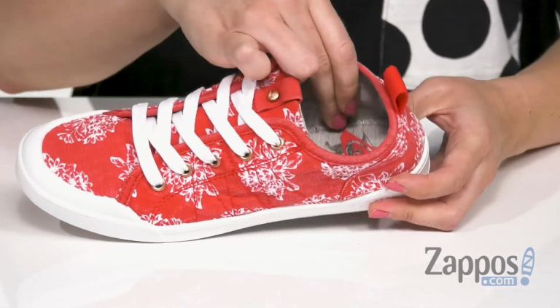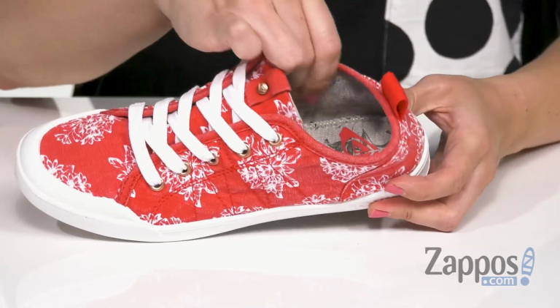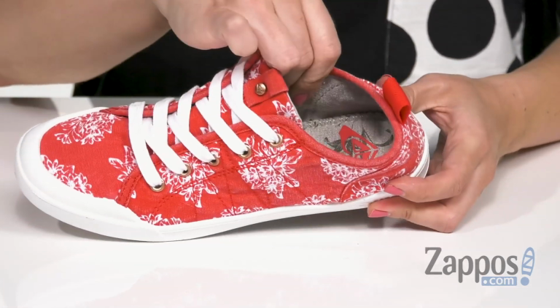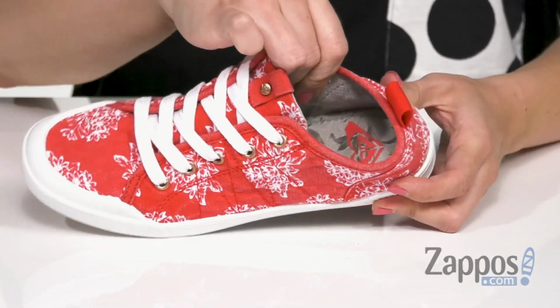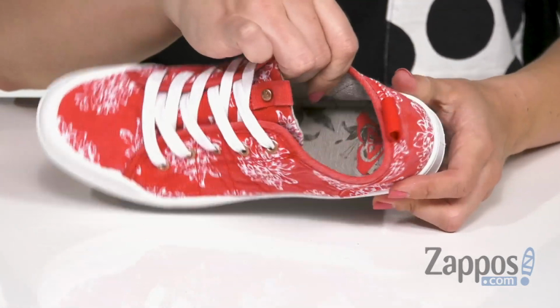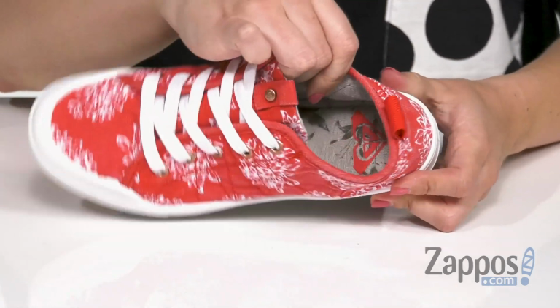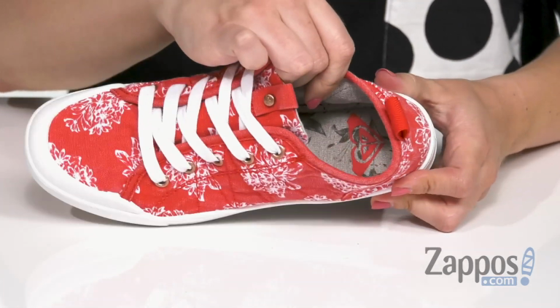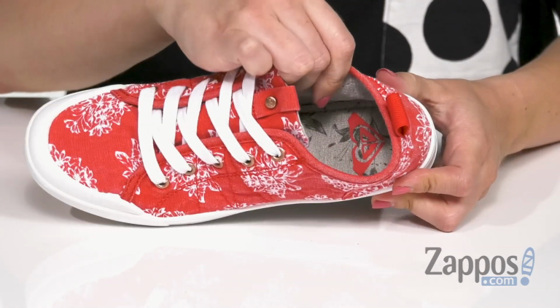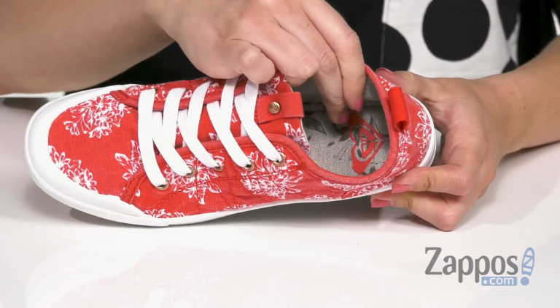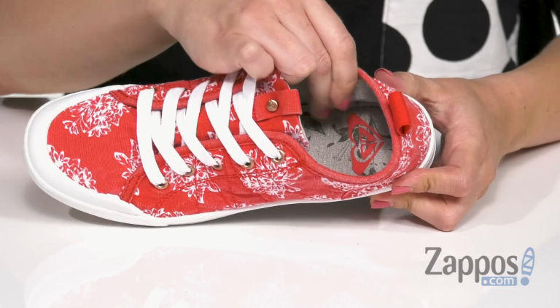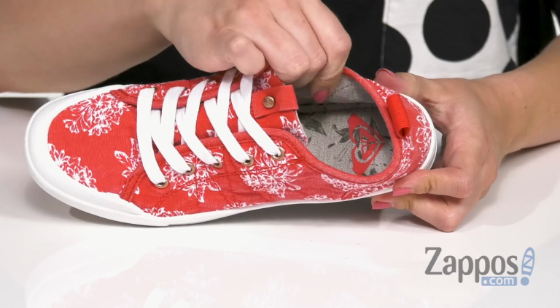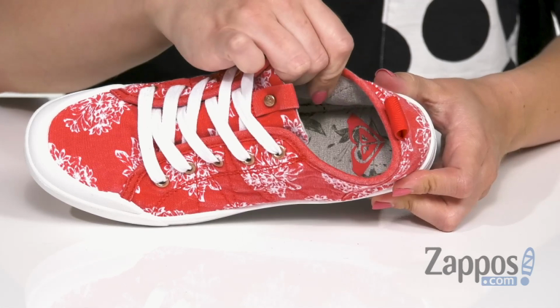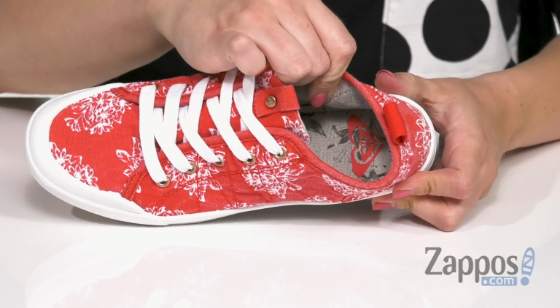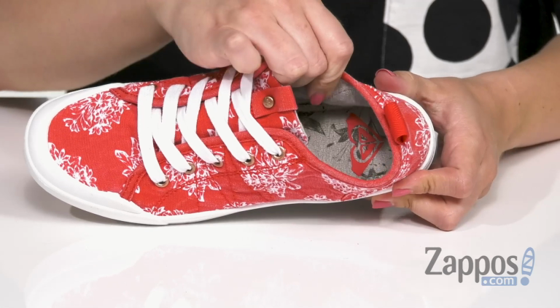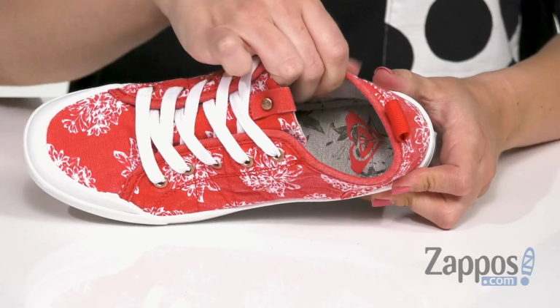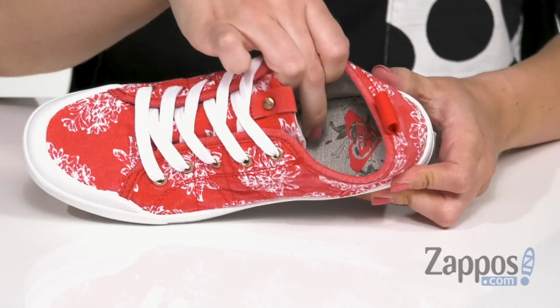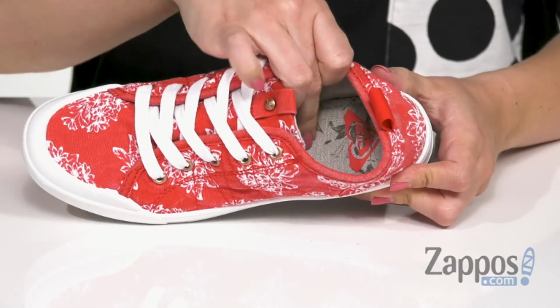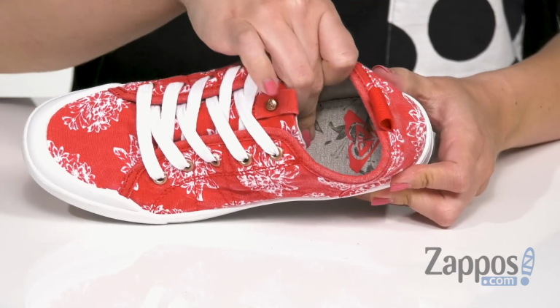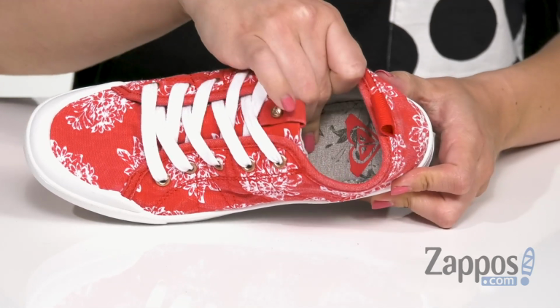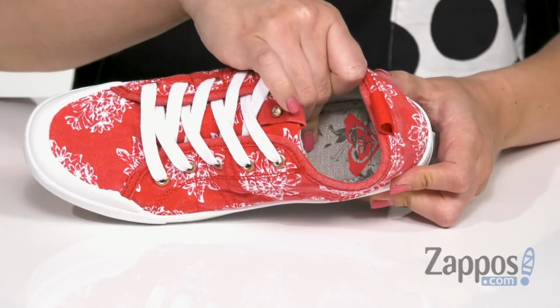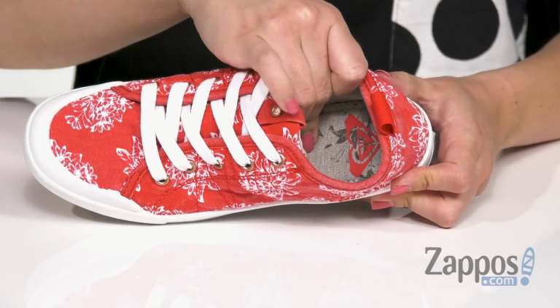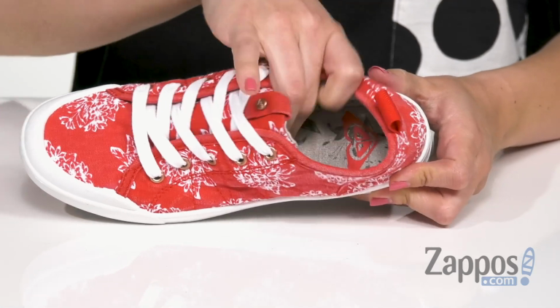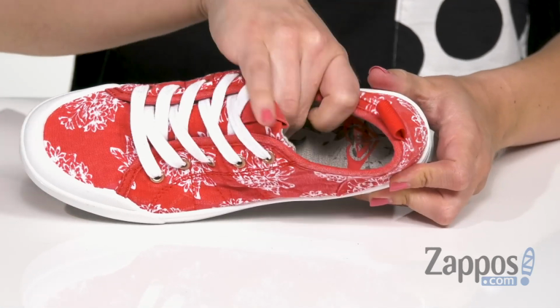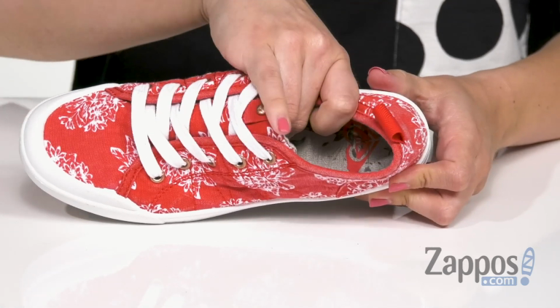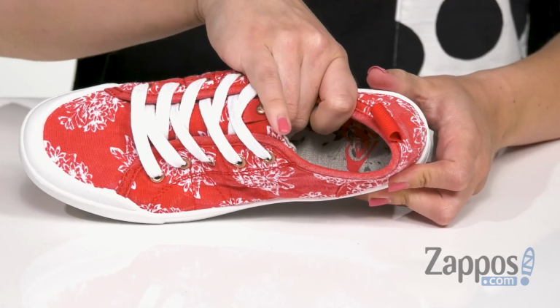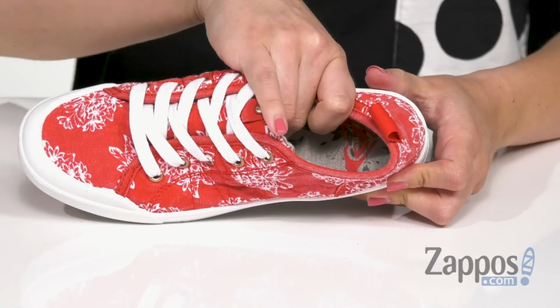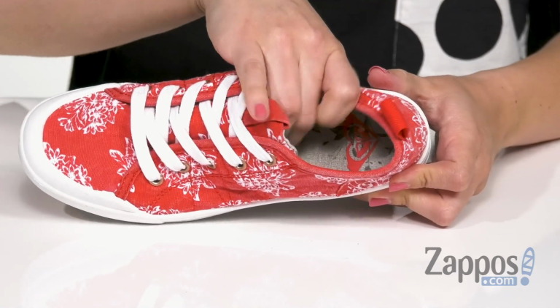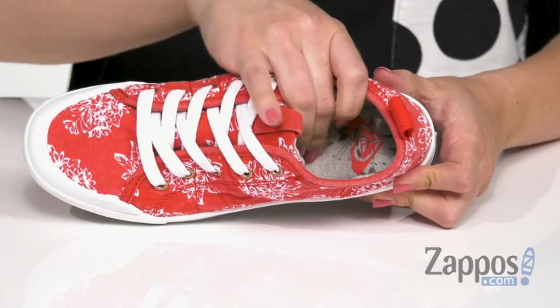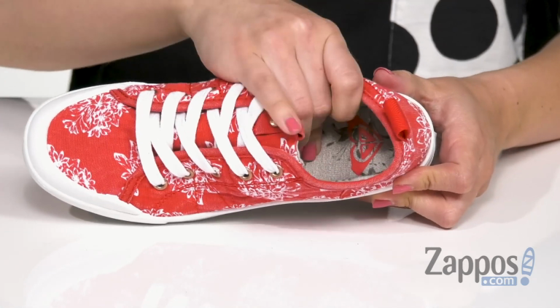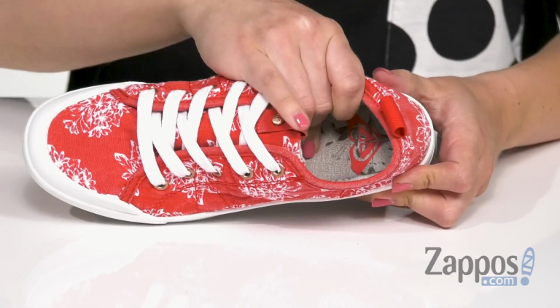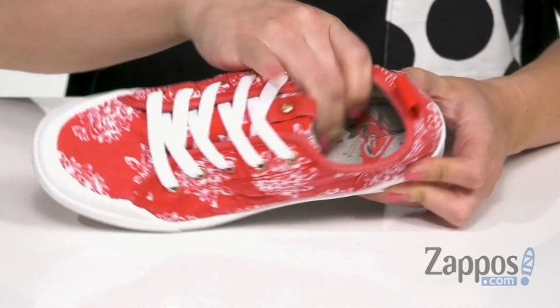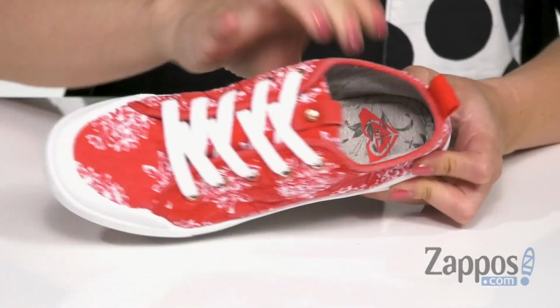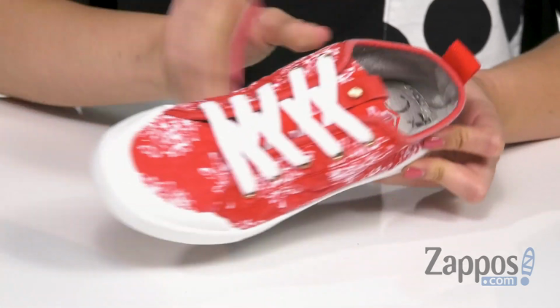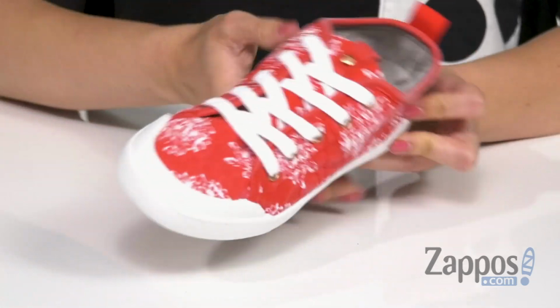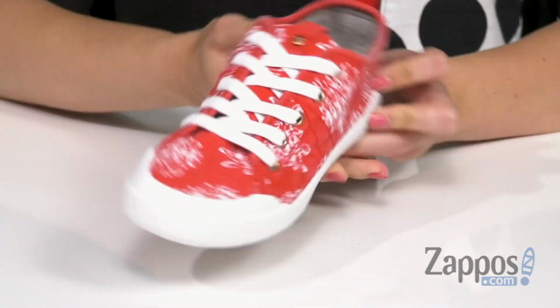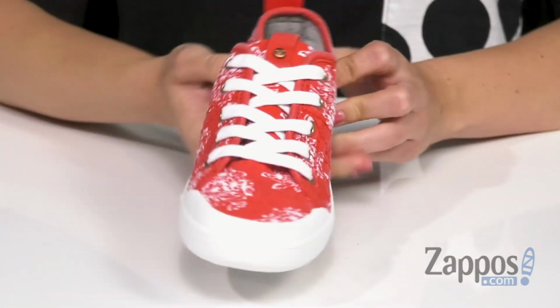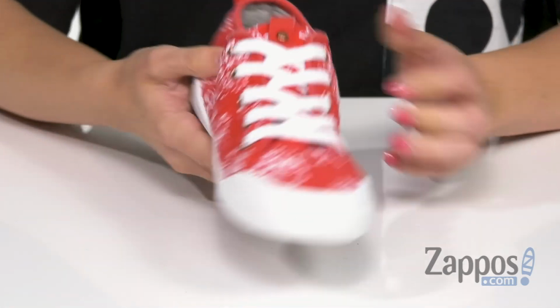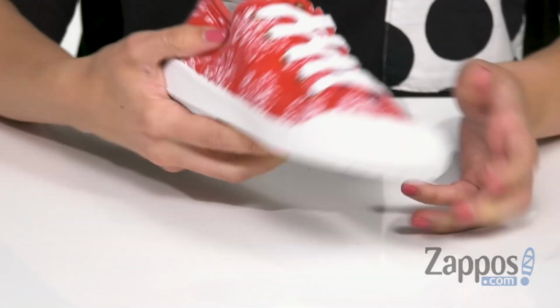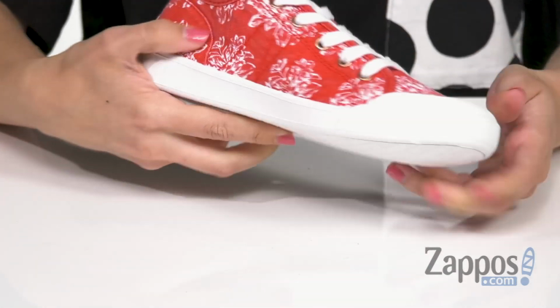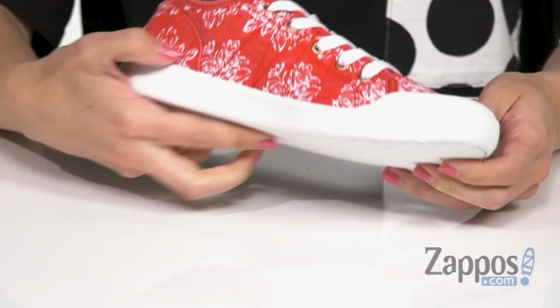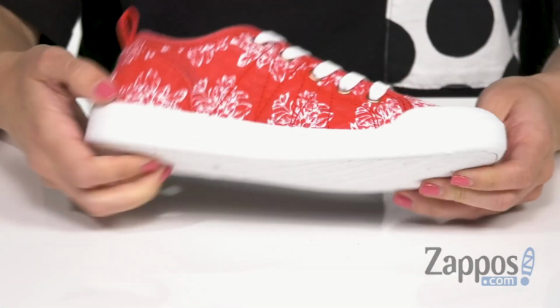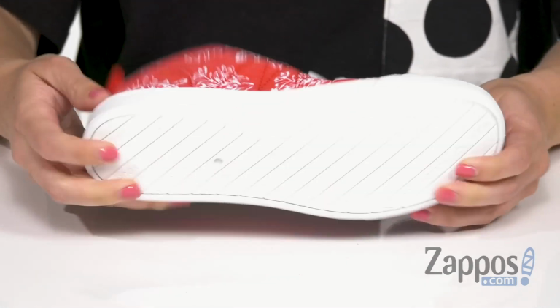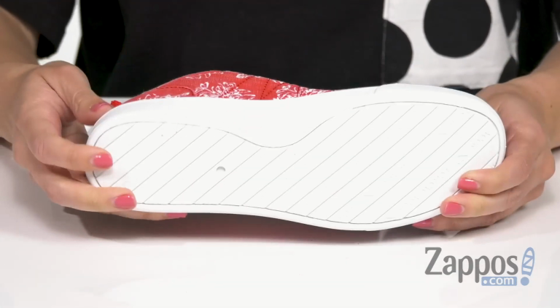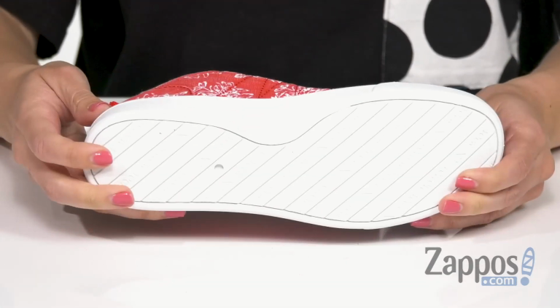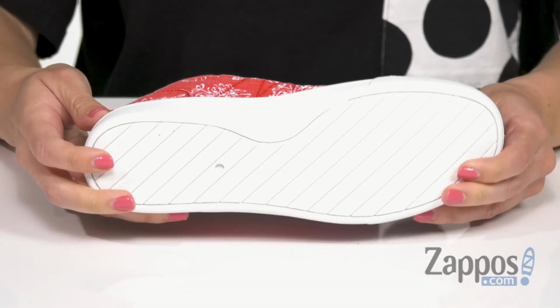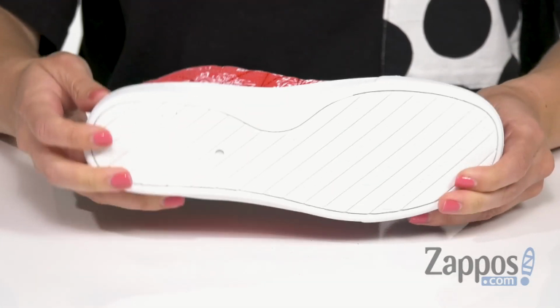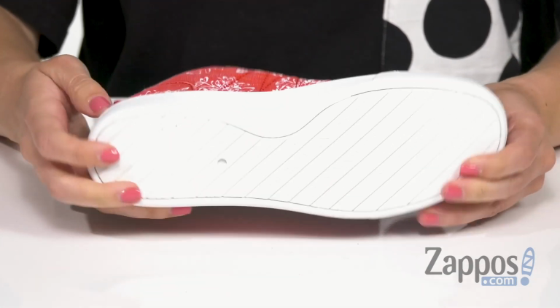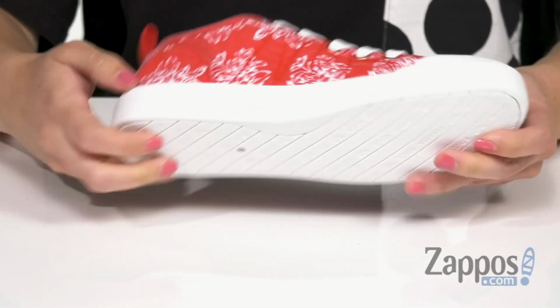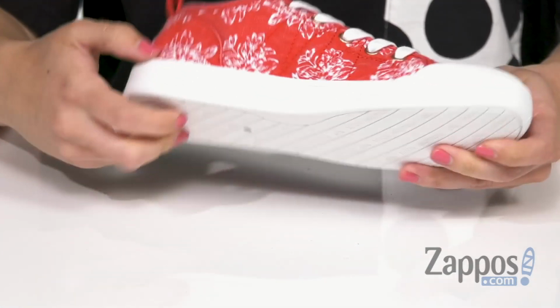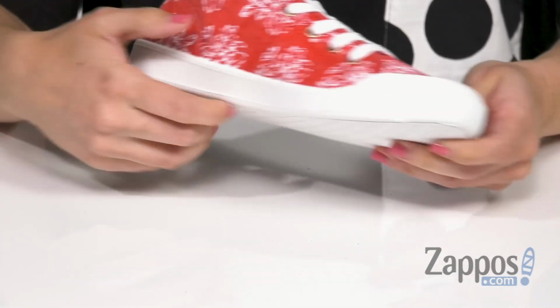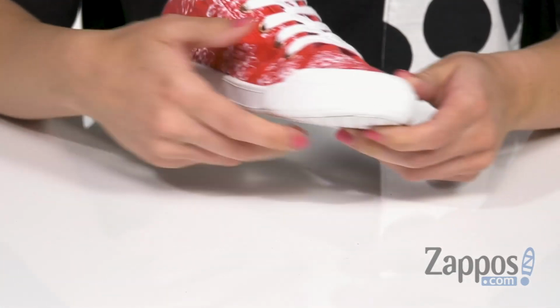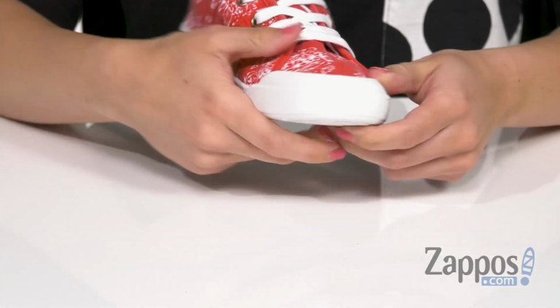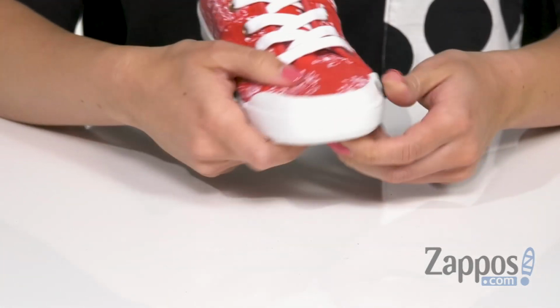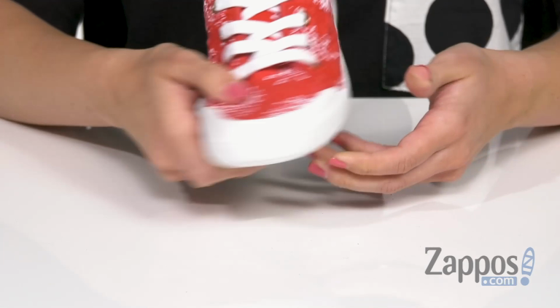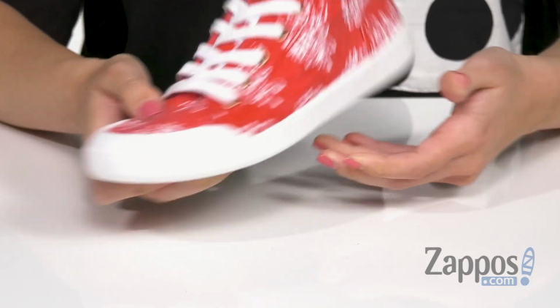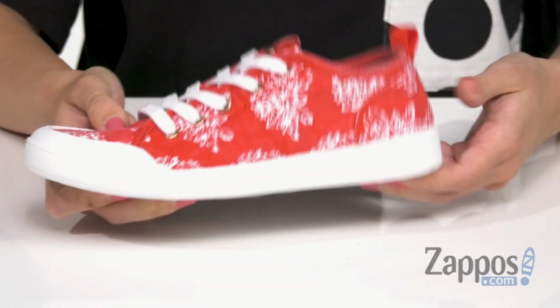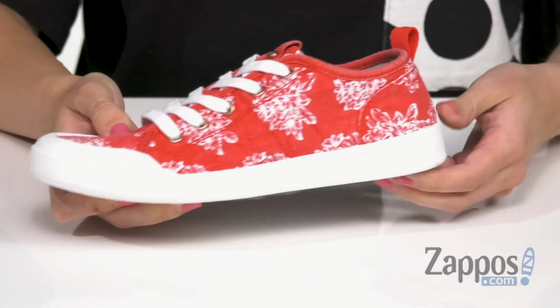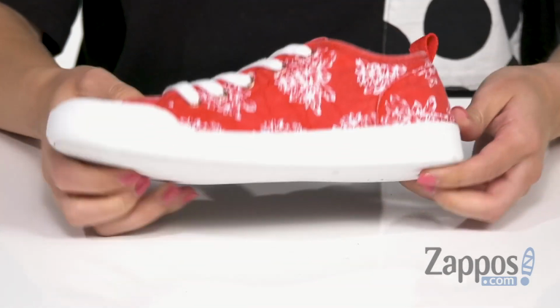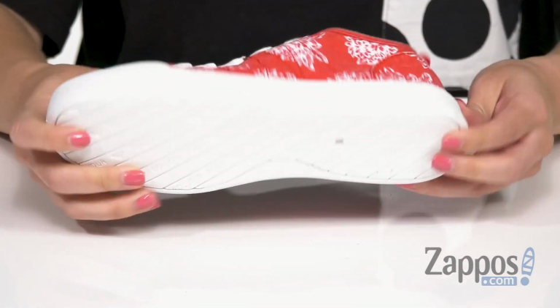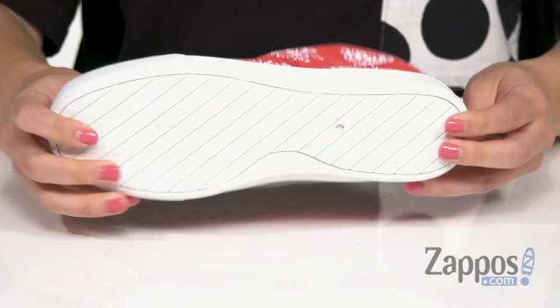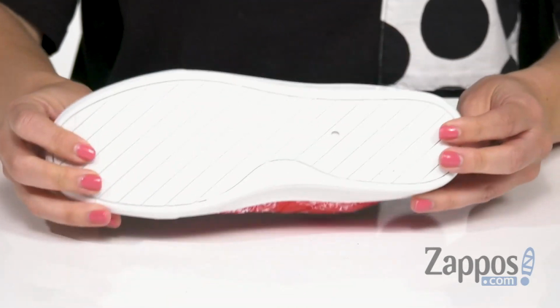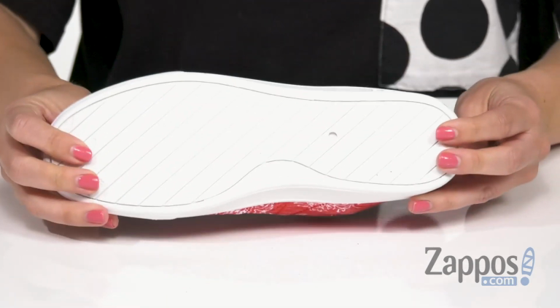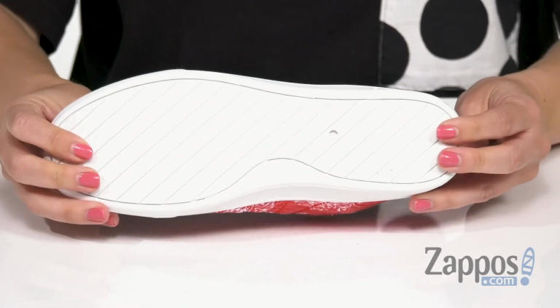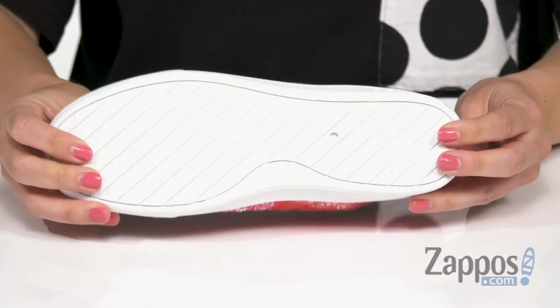Inside is nice and comfortable with the textile lining. You've also got memory foam padding in the footbed, all on top of a TPR injected outsole.